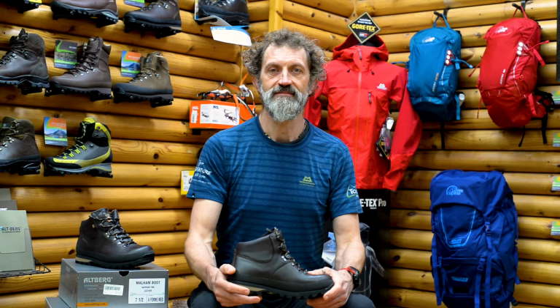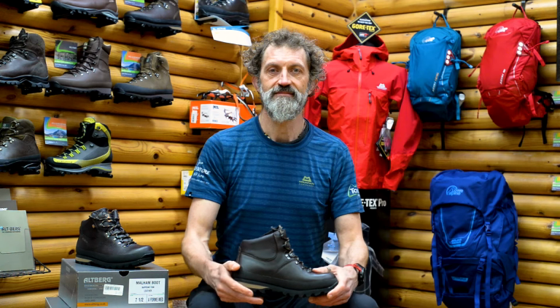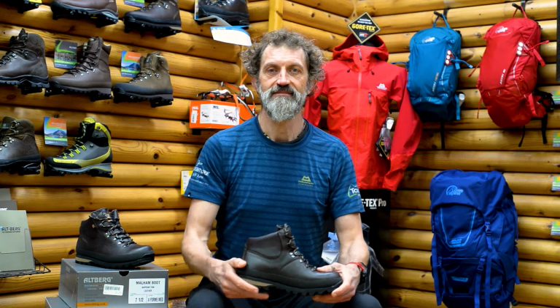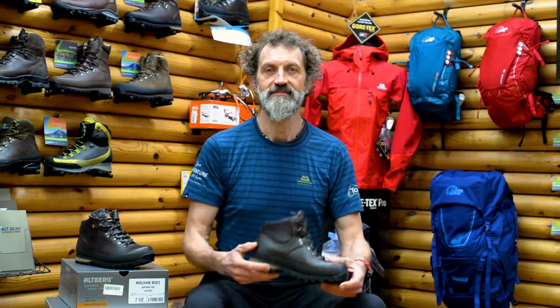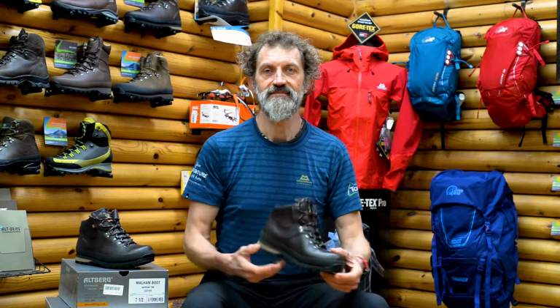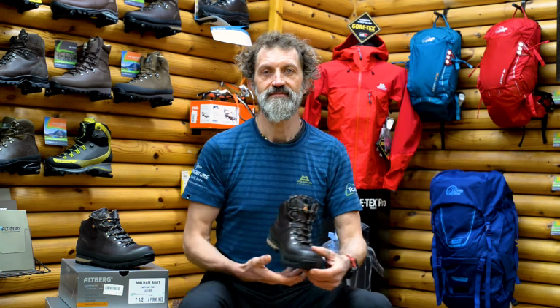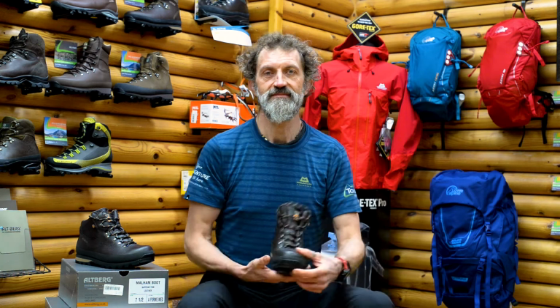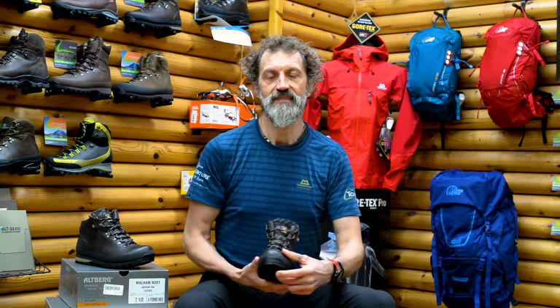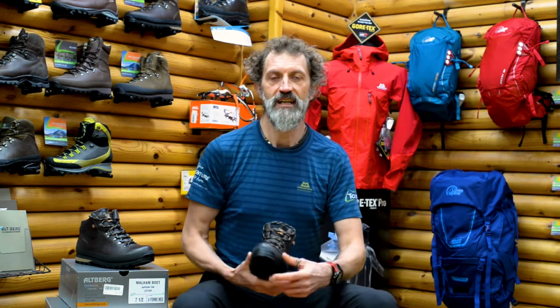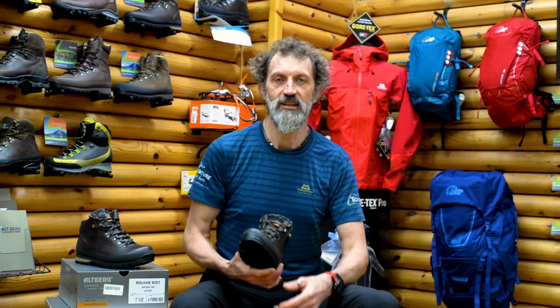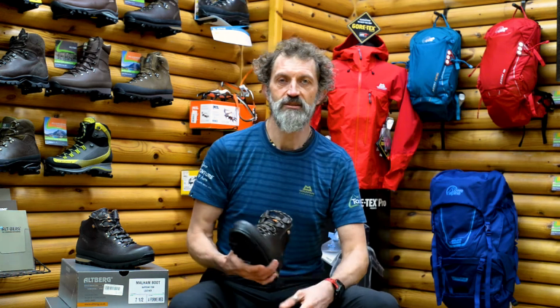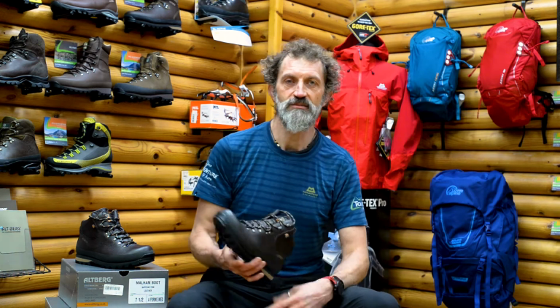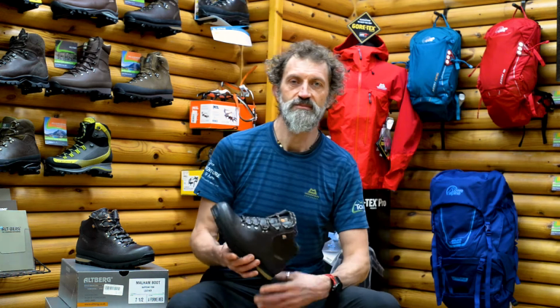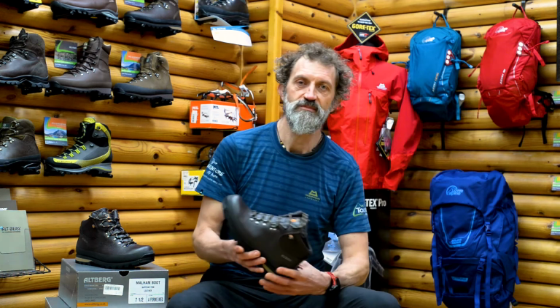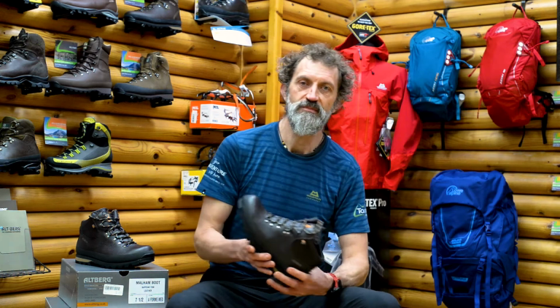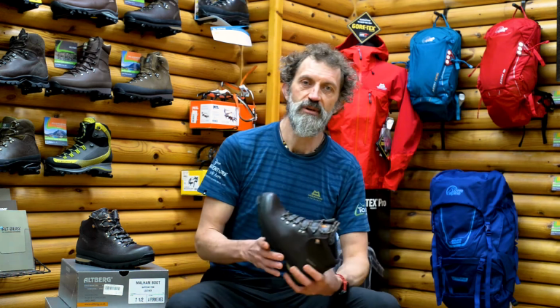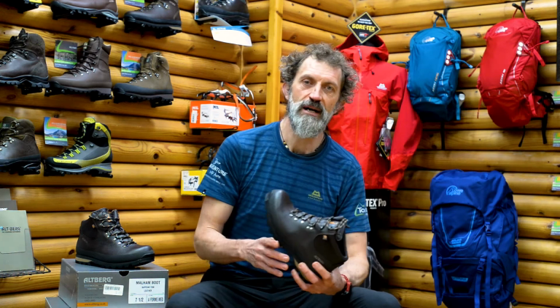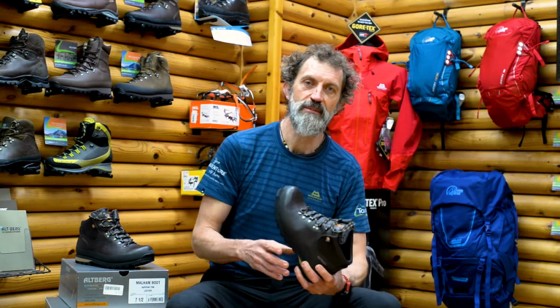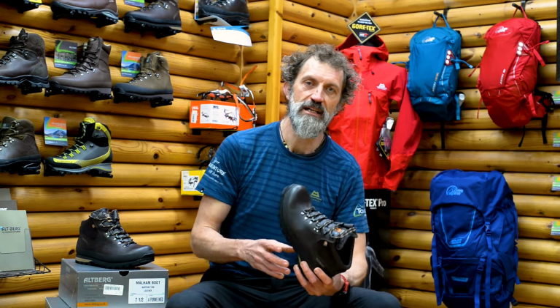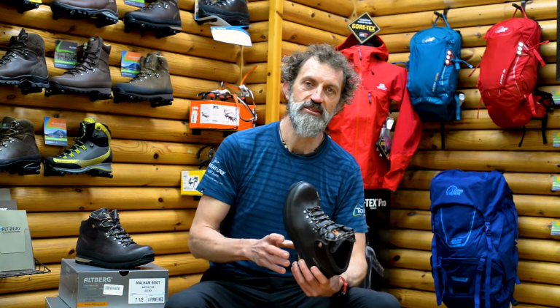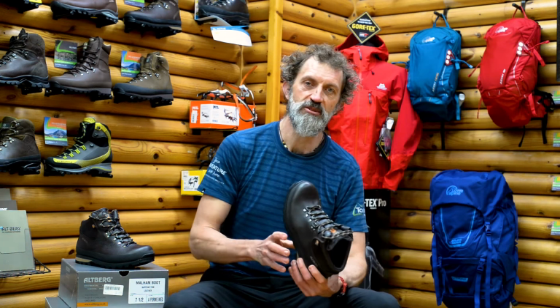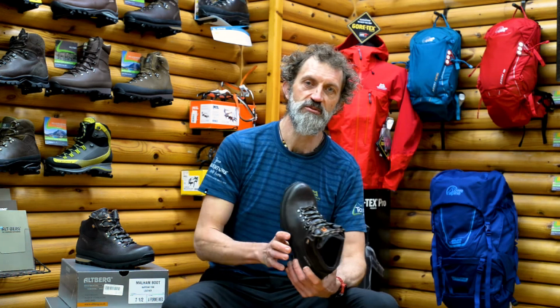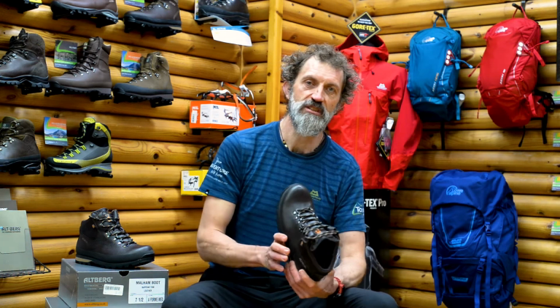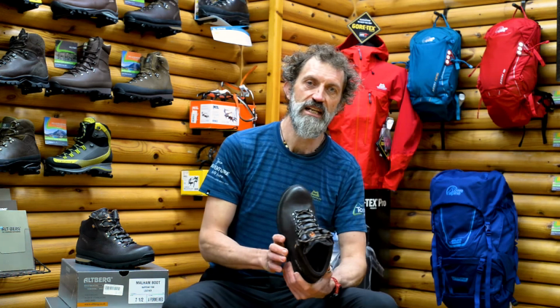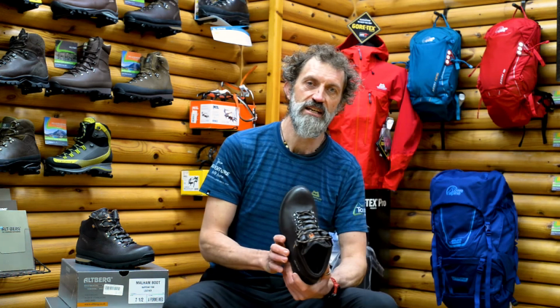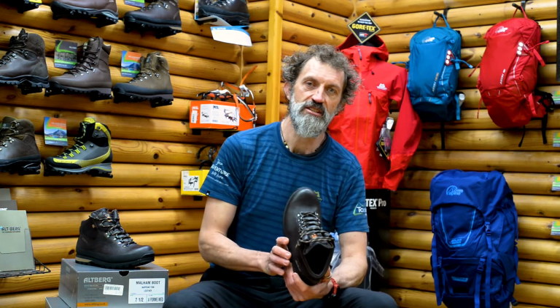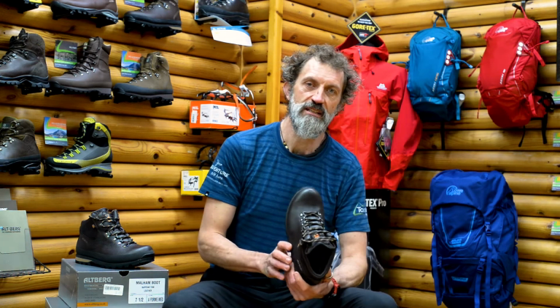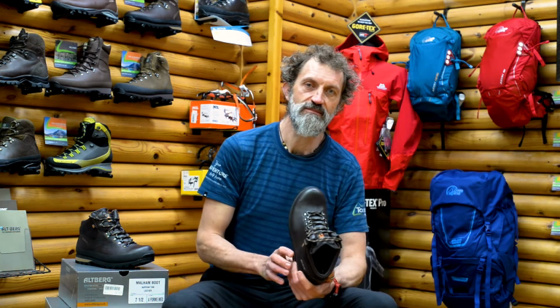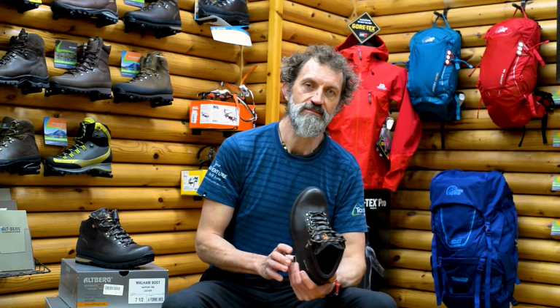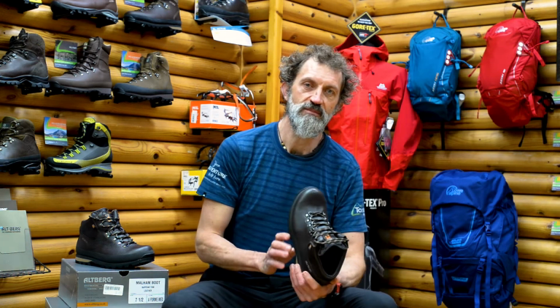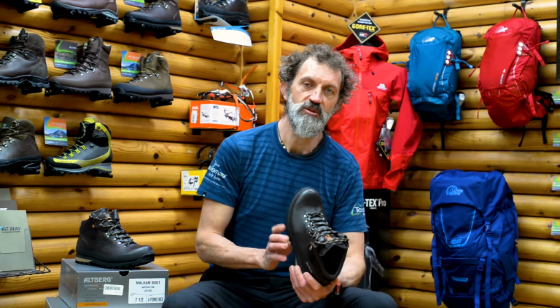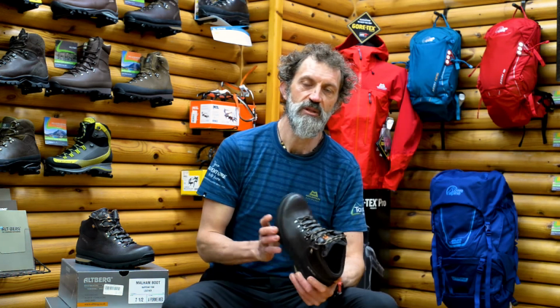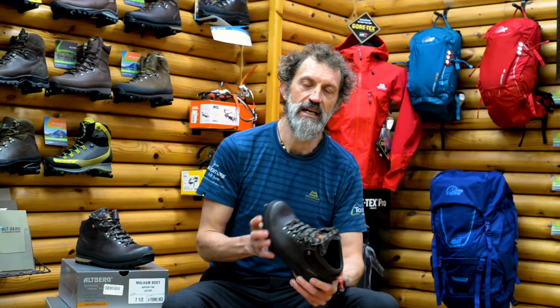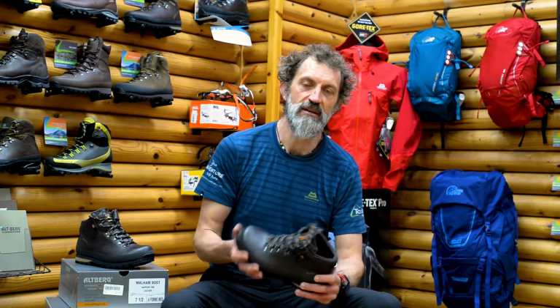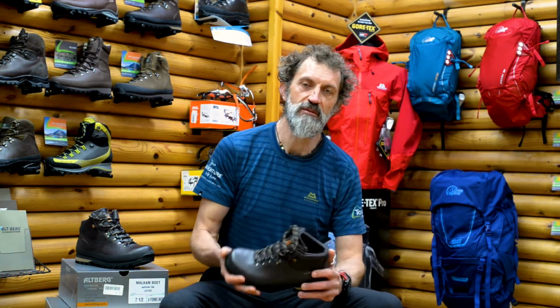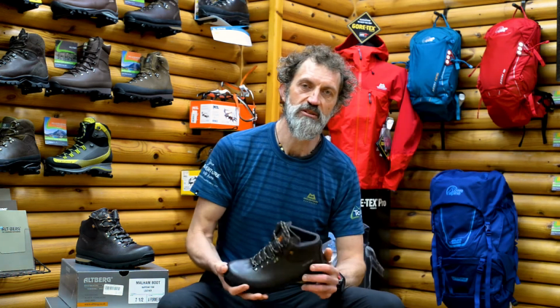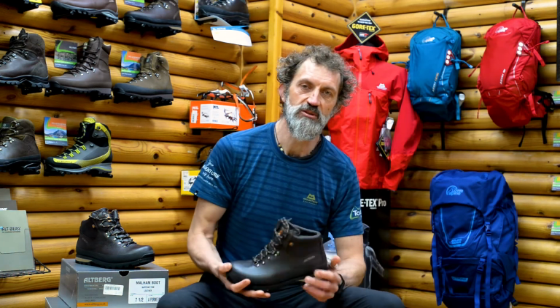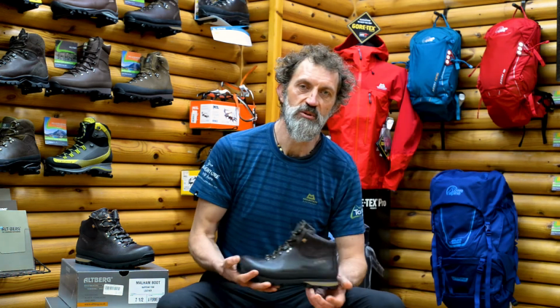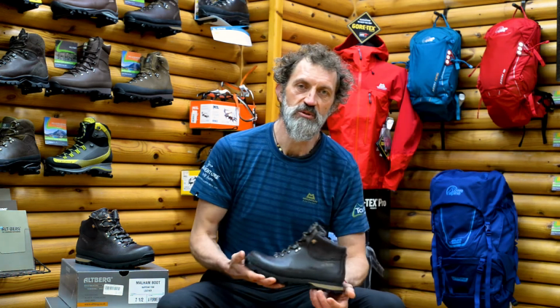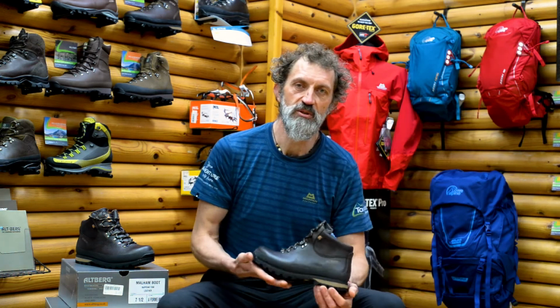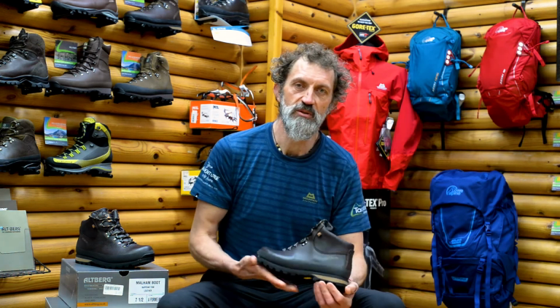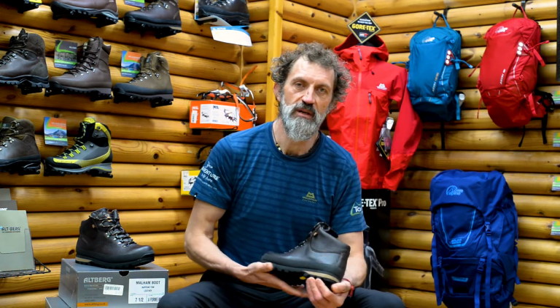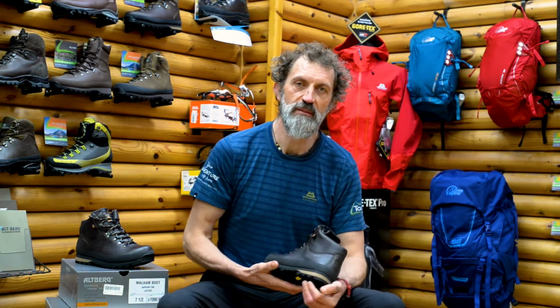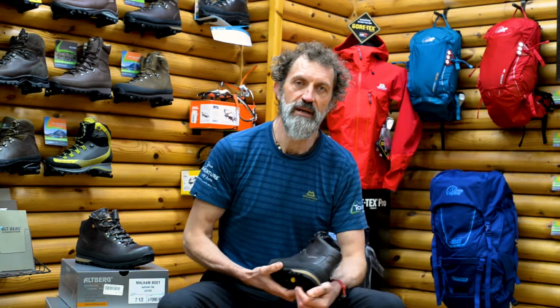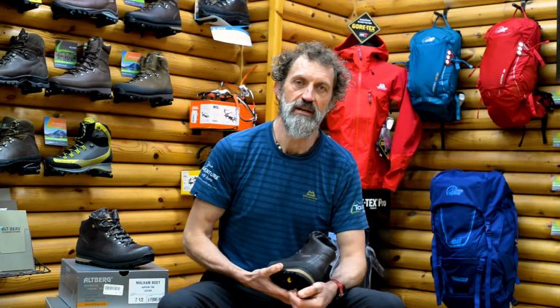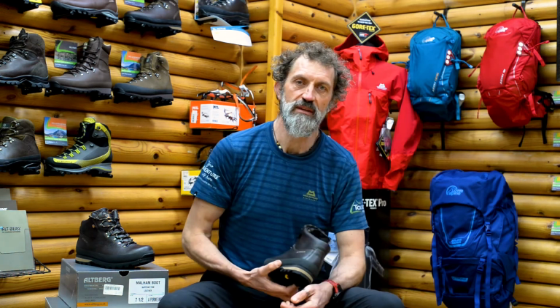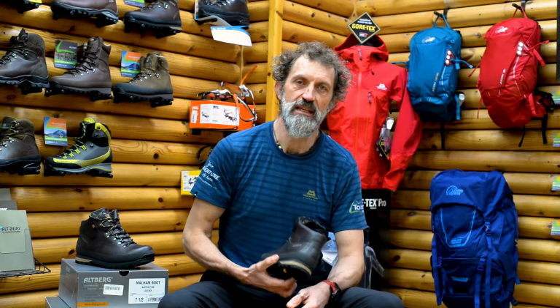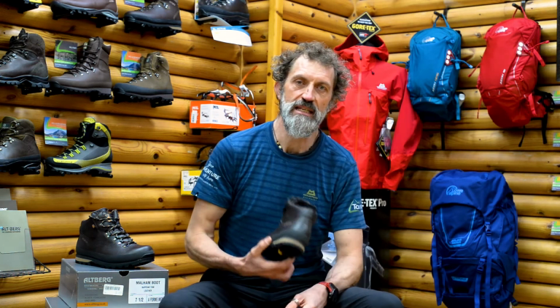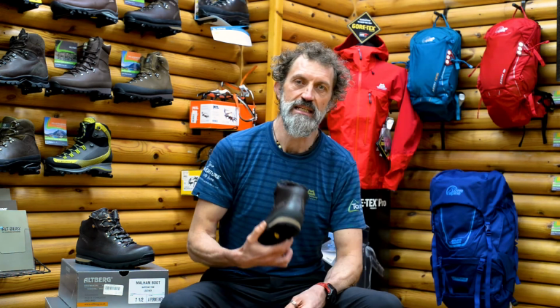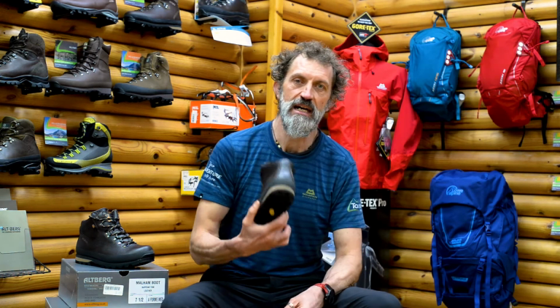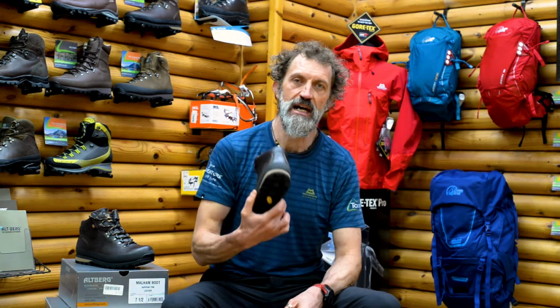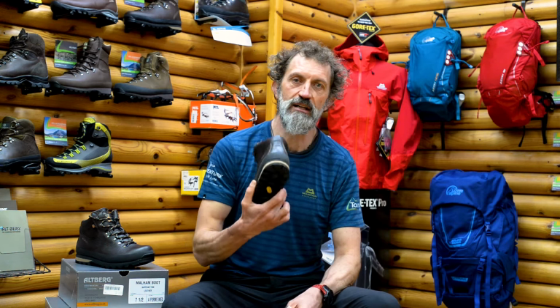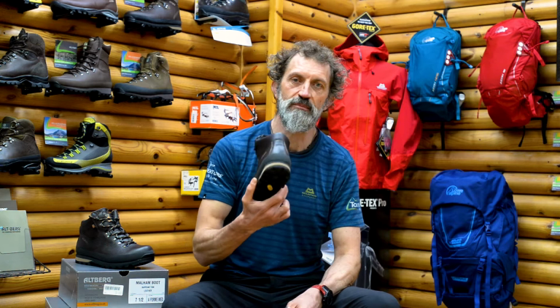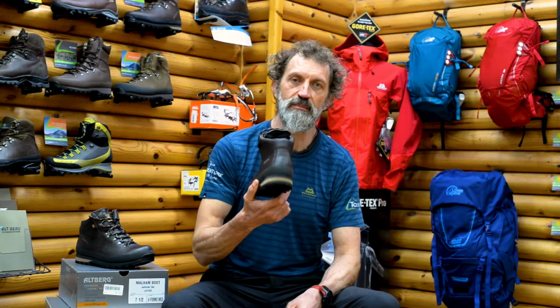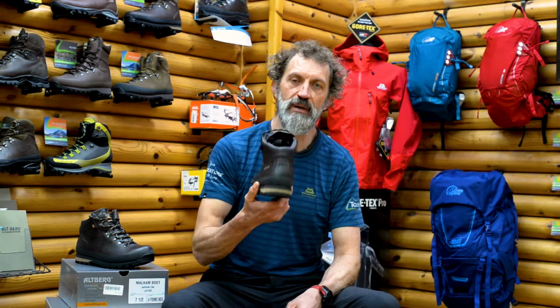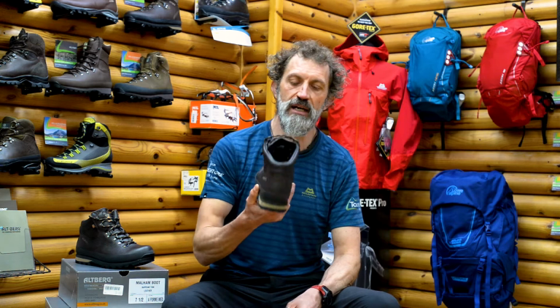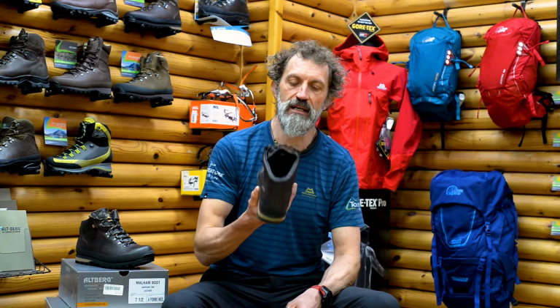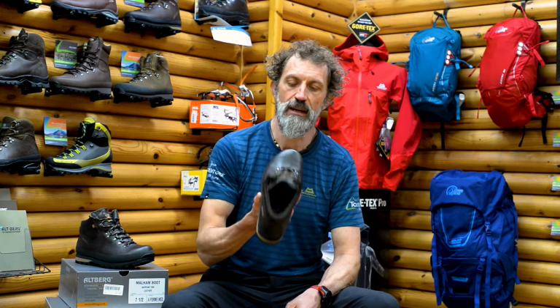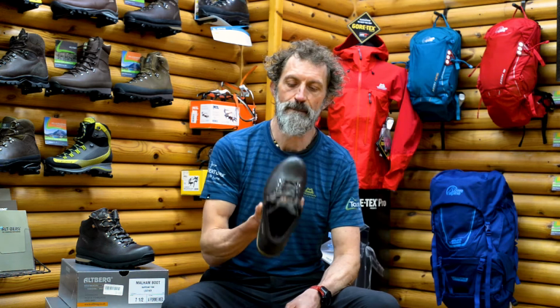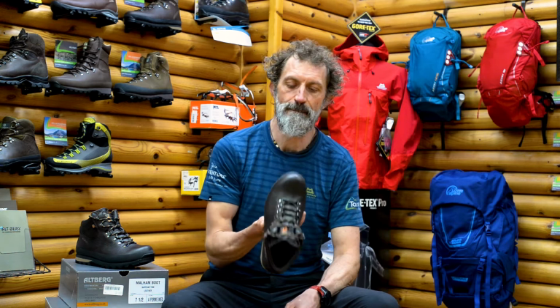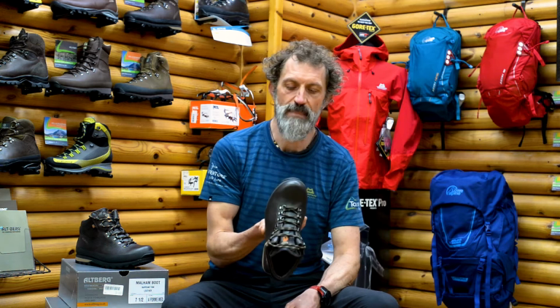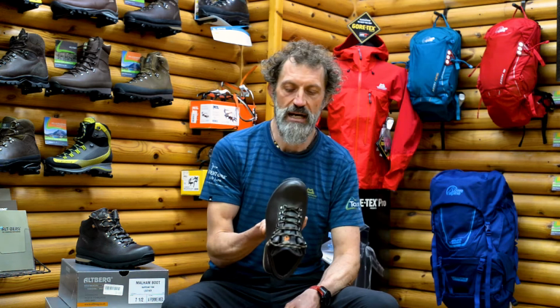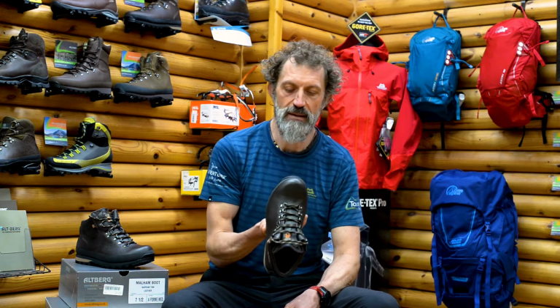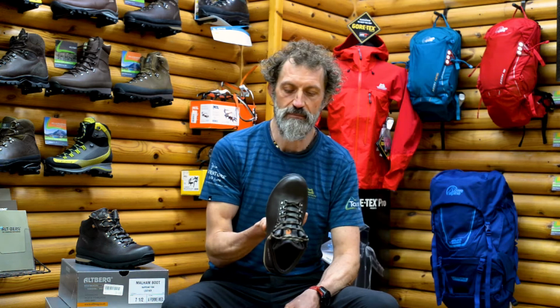Hello, Brahm here at Thornton Lescher. Today I want to talk to you about the Altberg Malham.